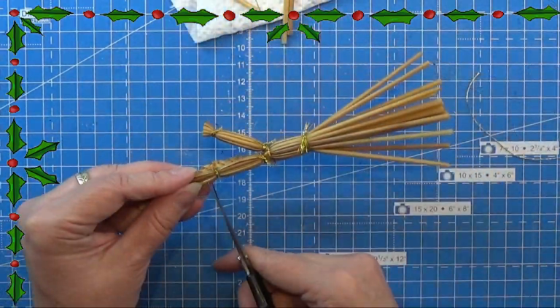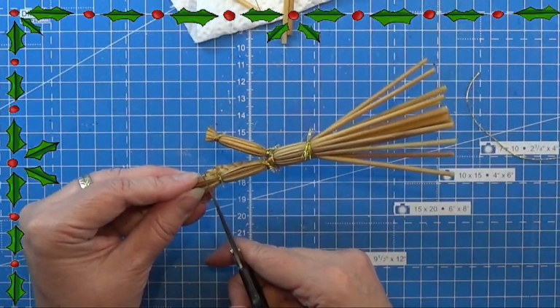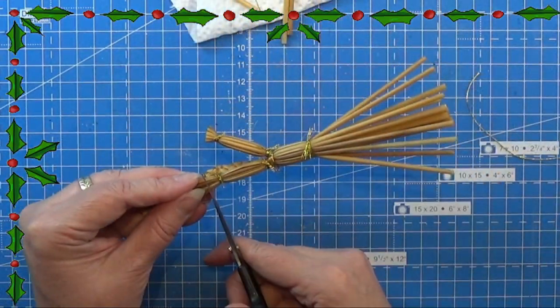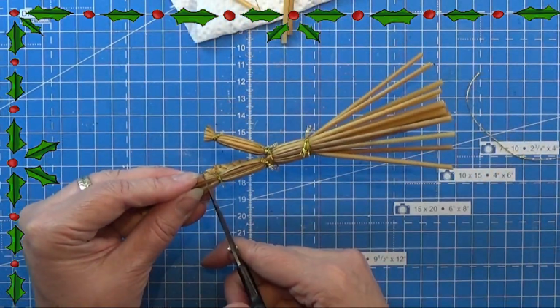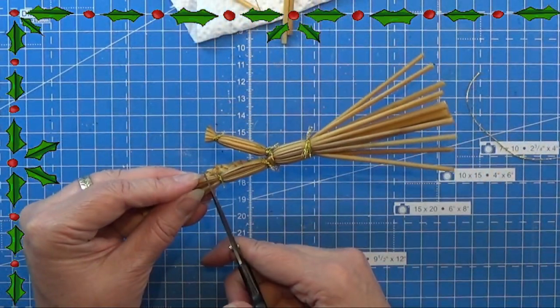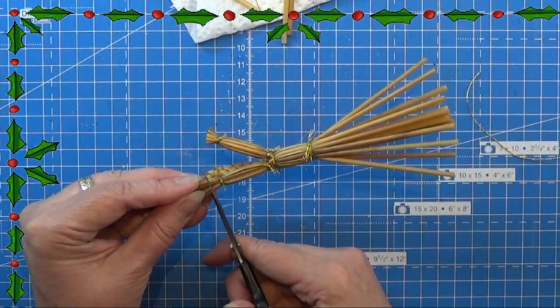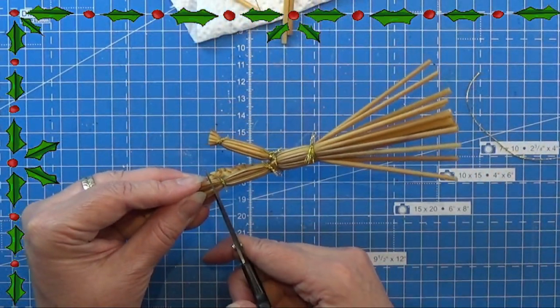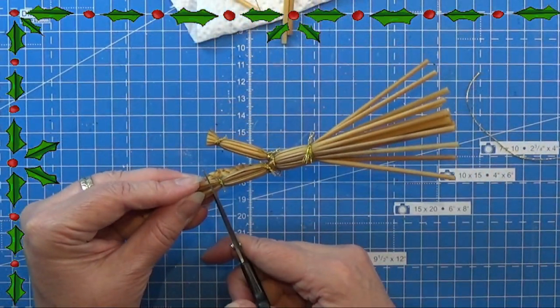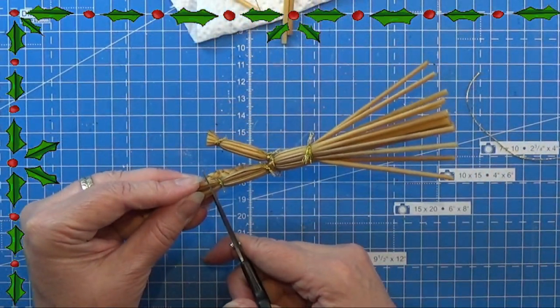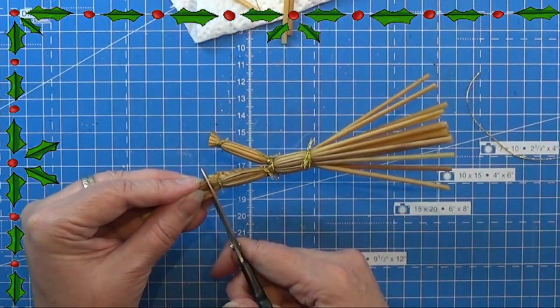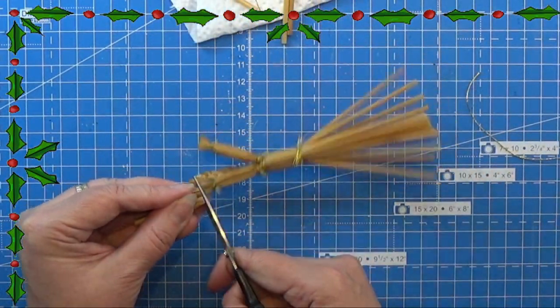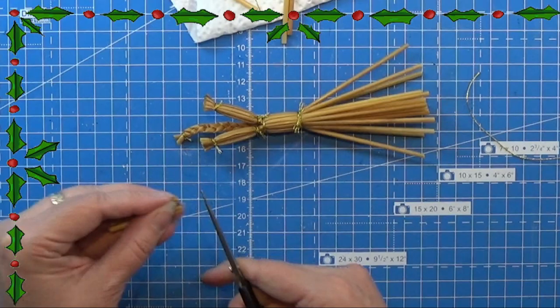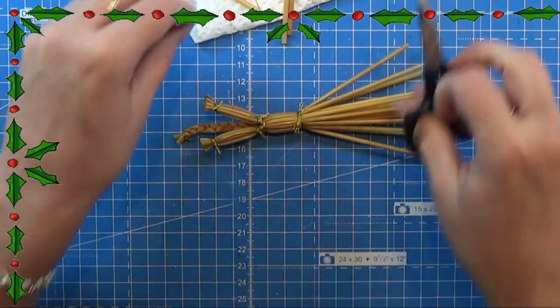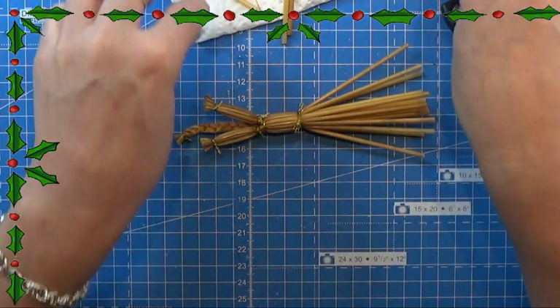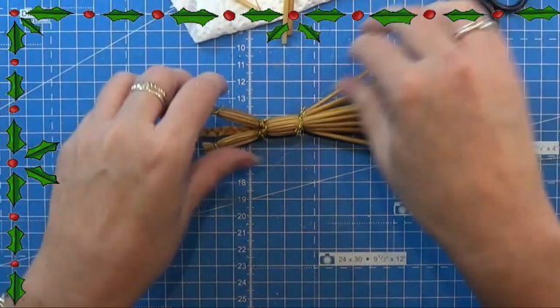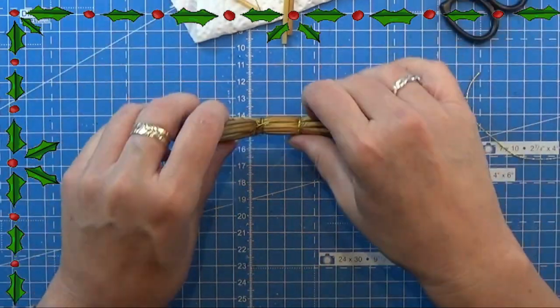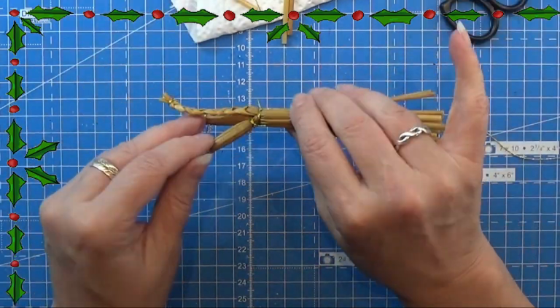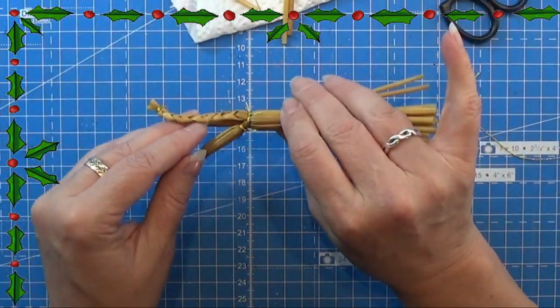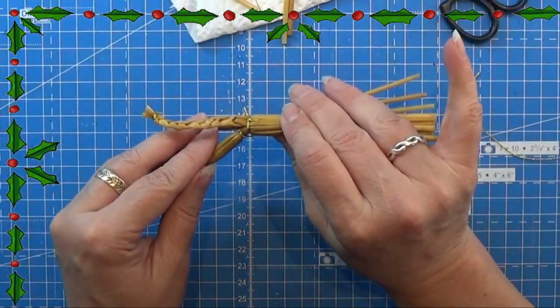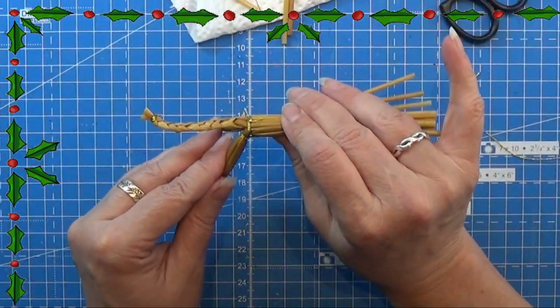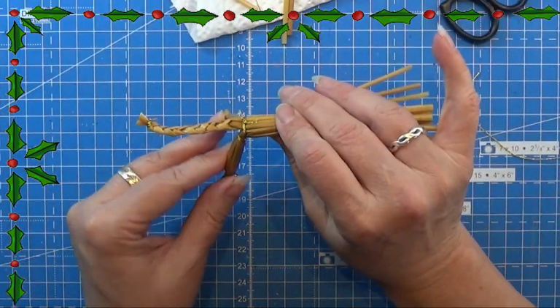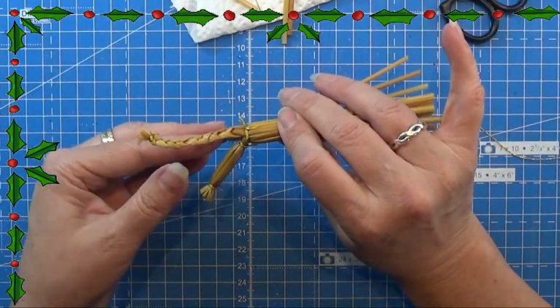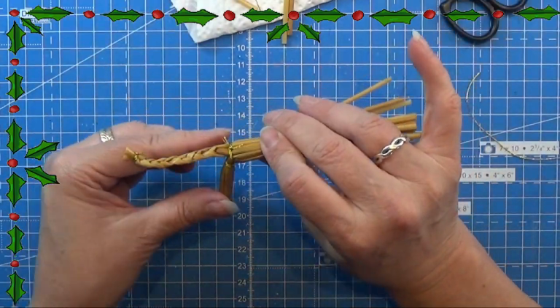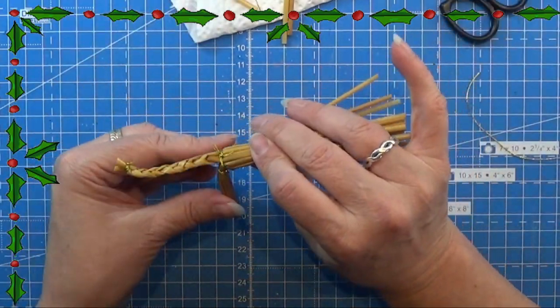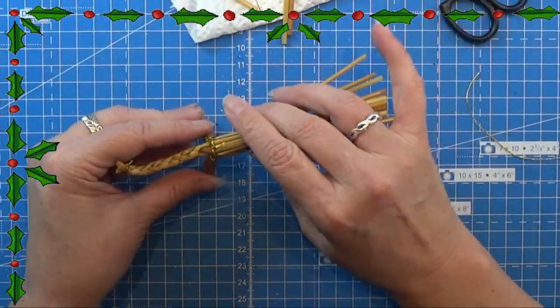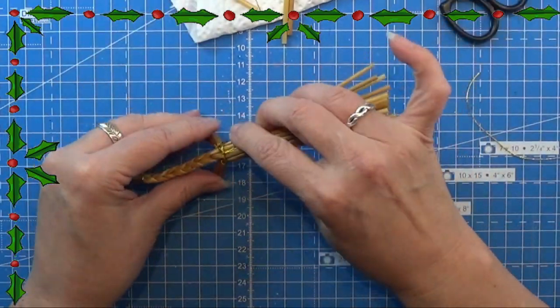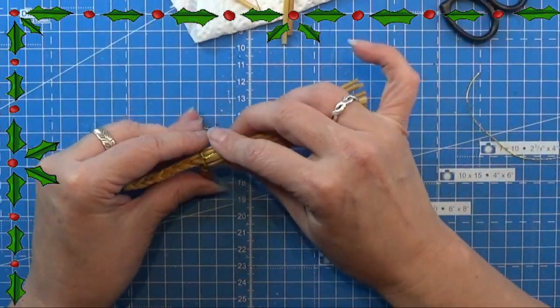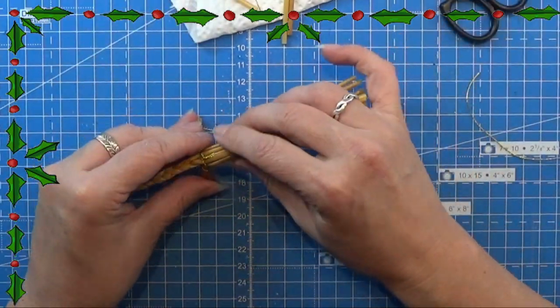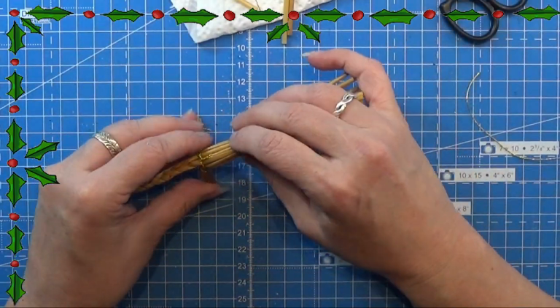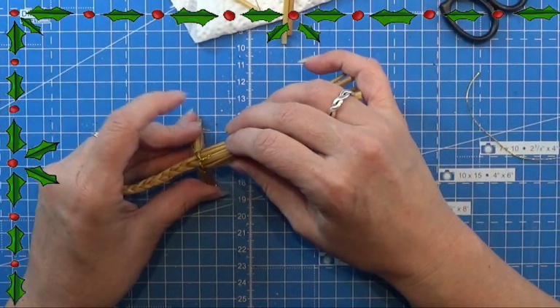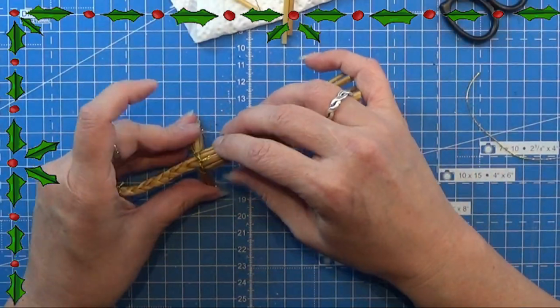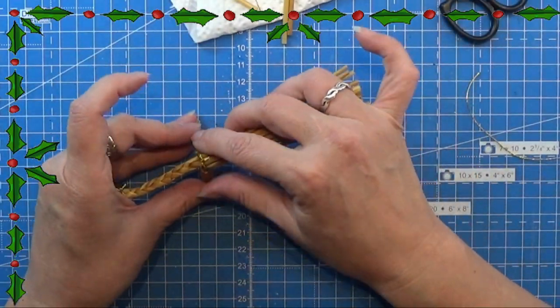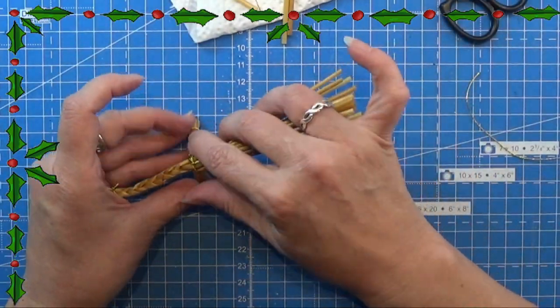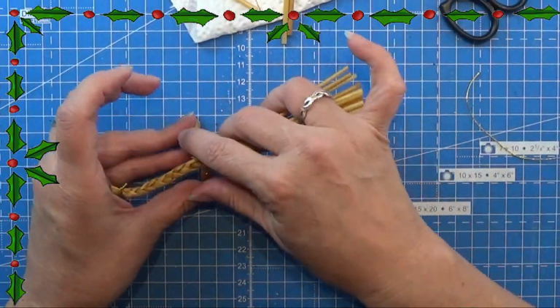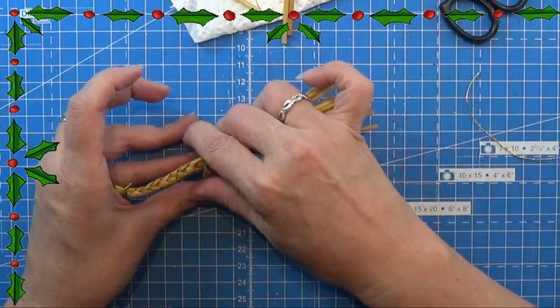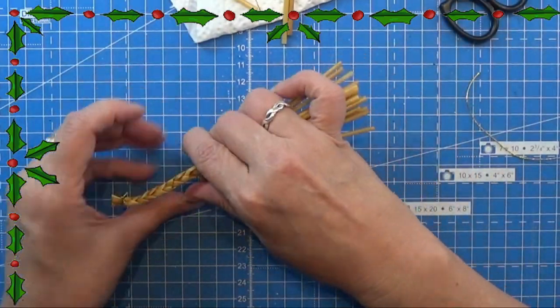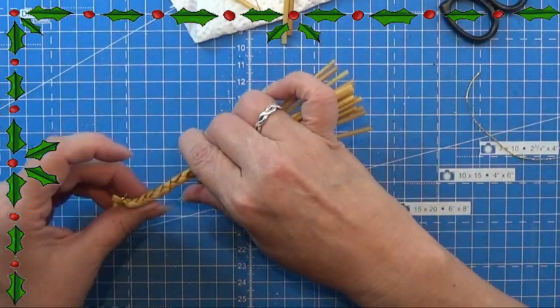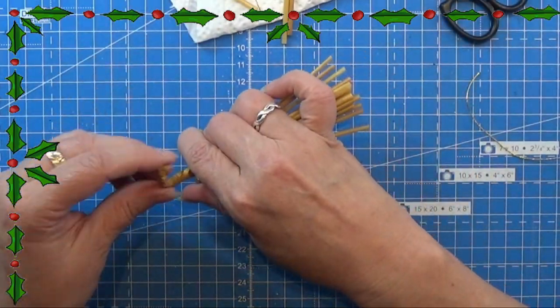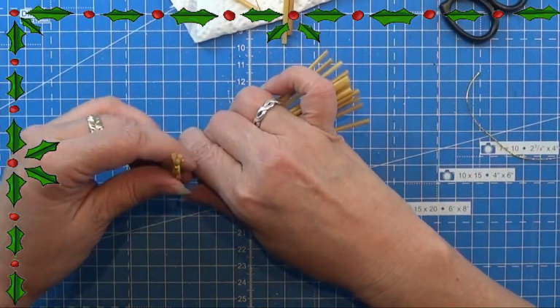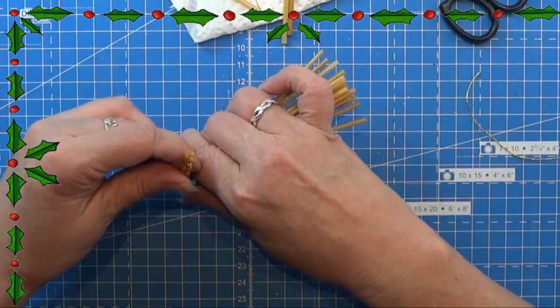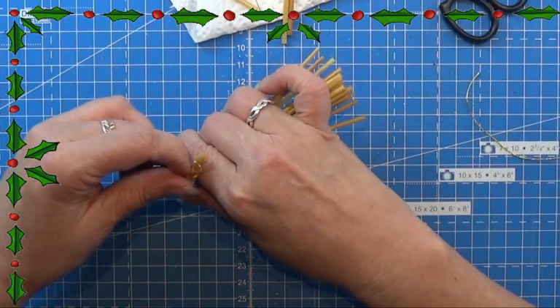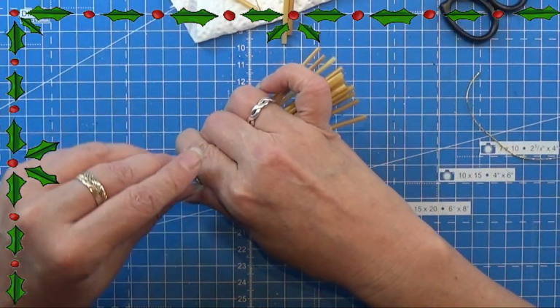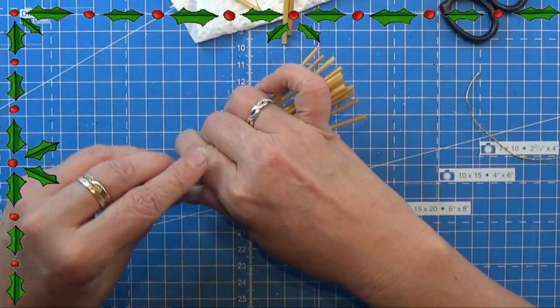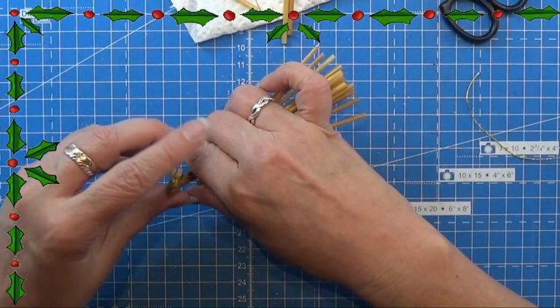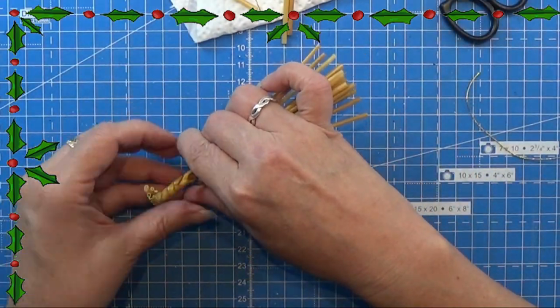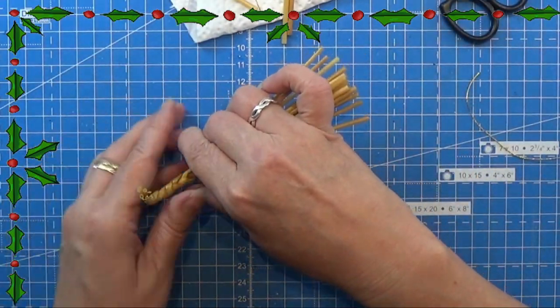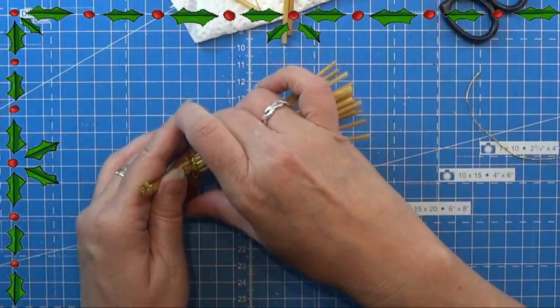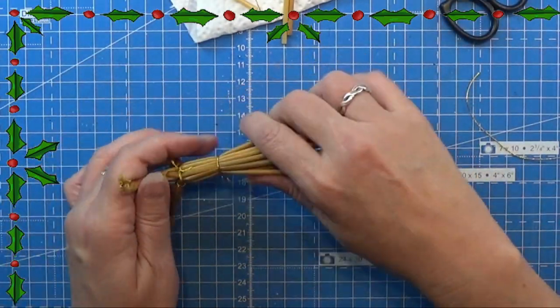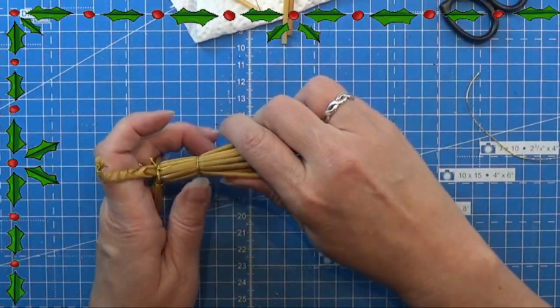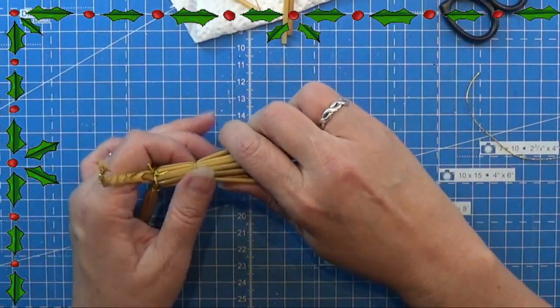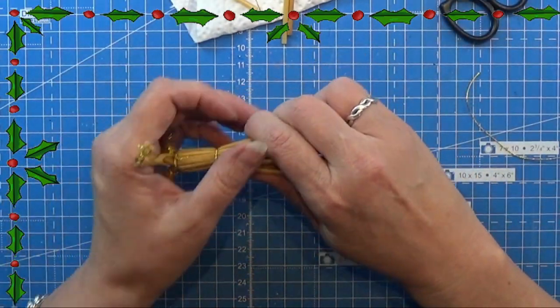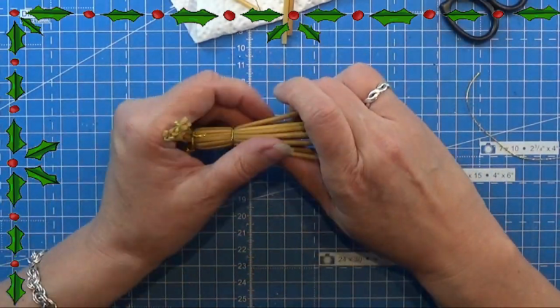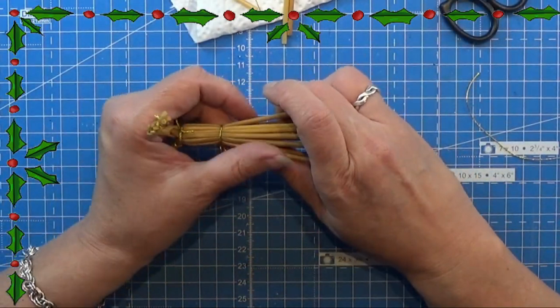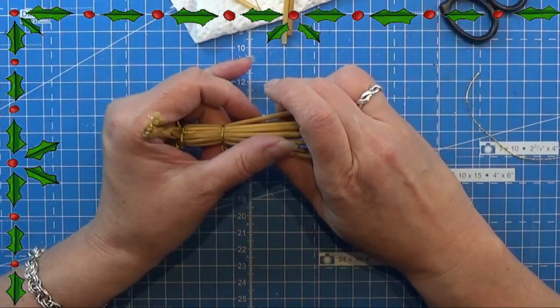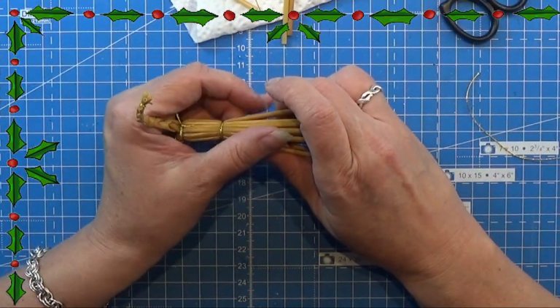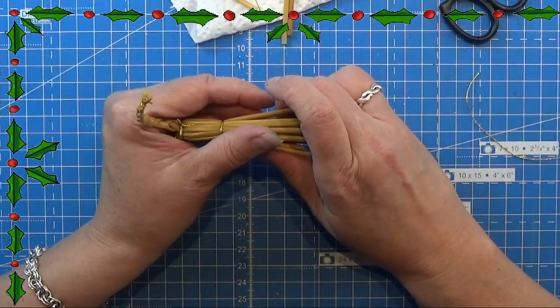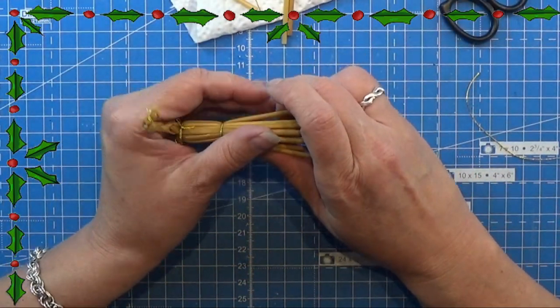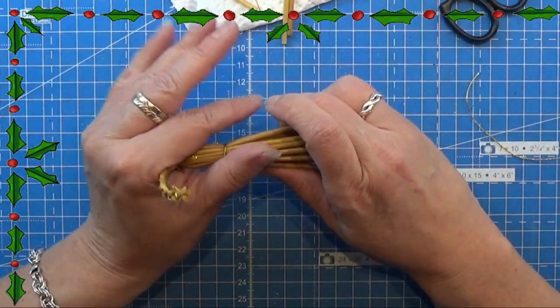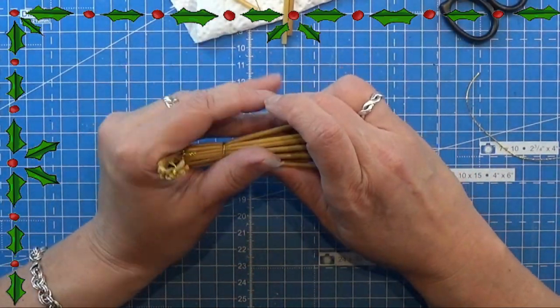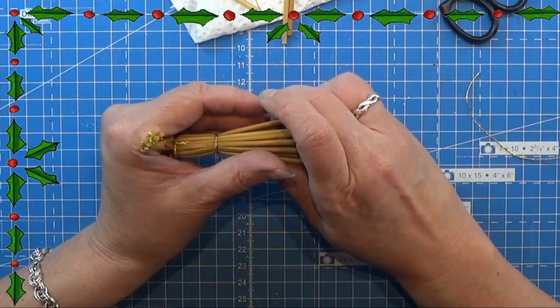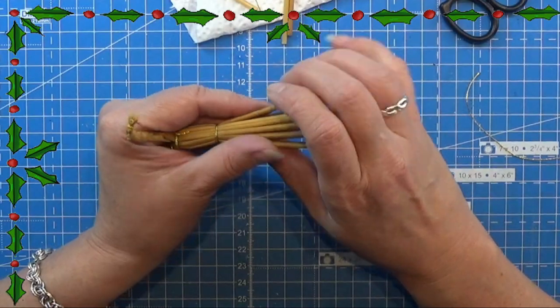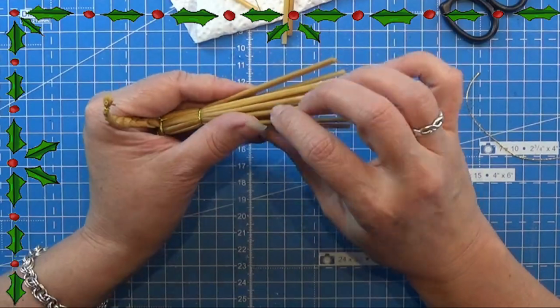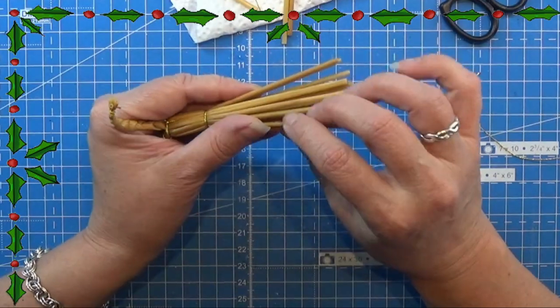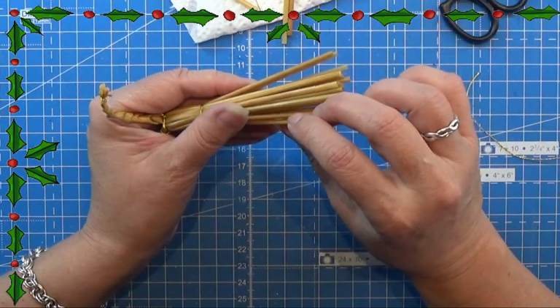Now we have two legs and a tail at the back end of this little goat.